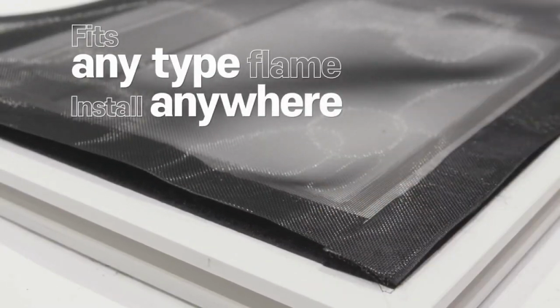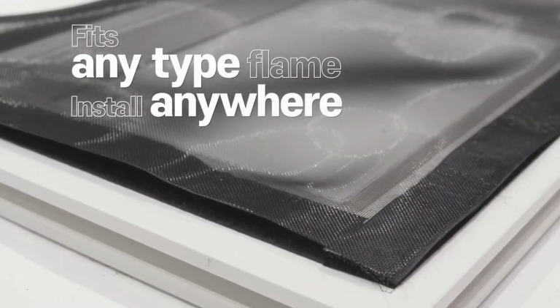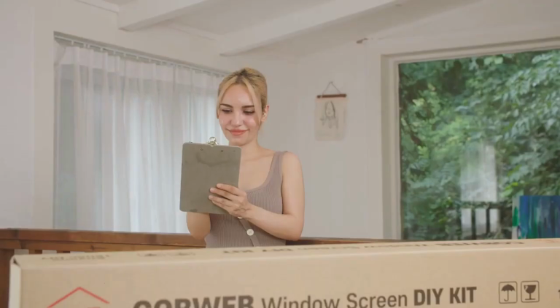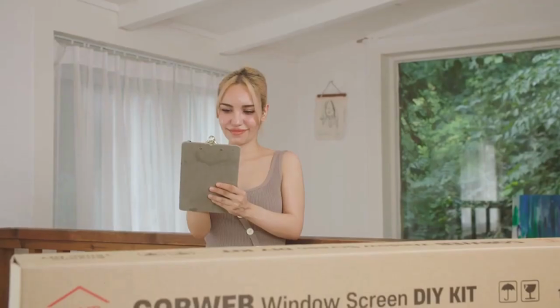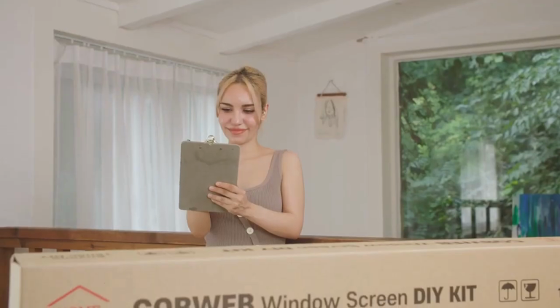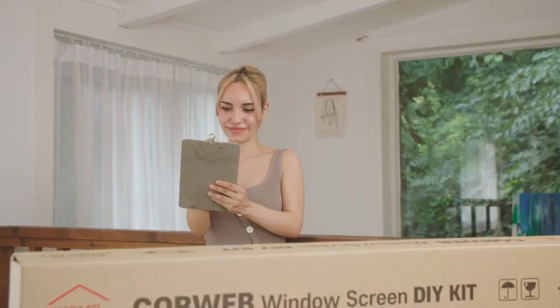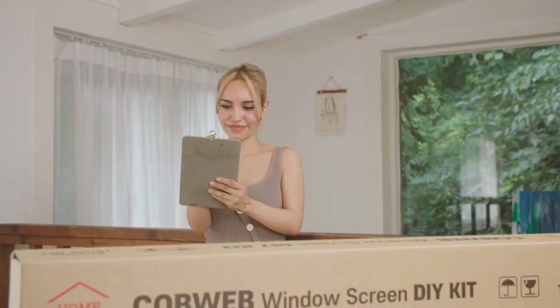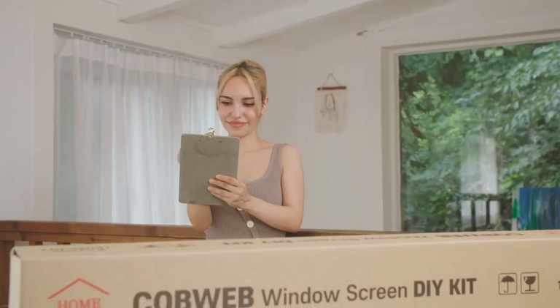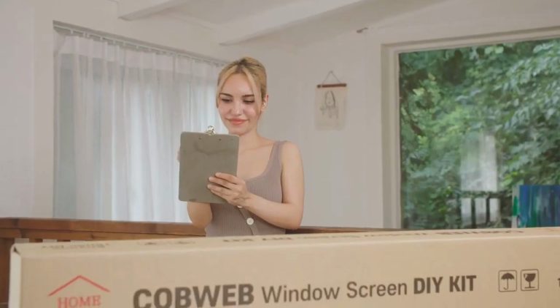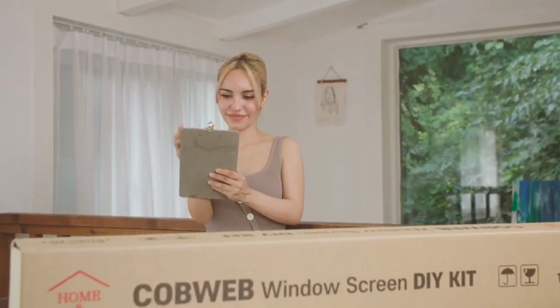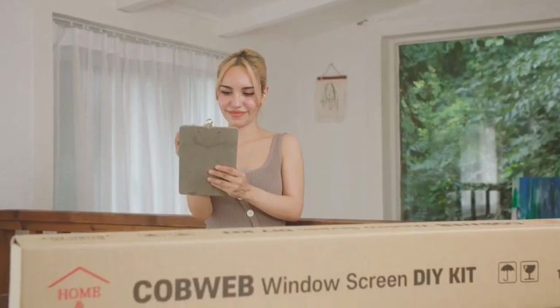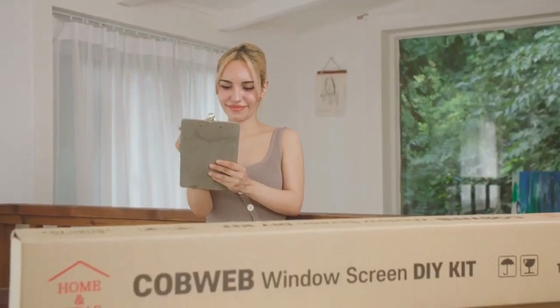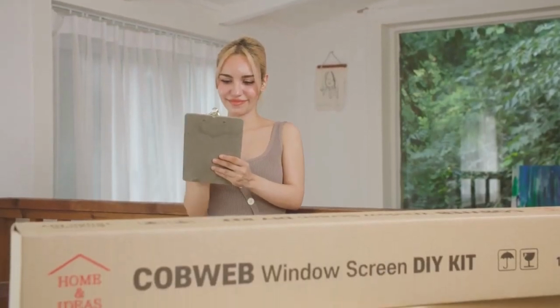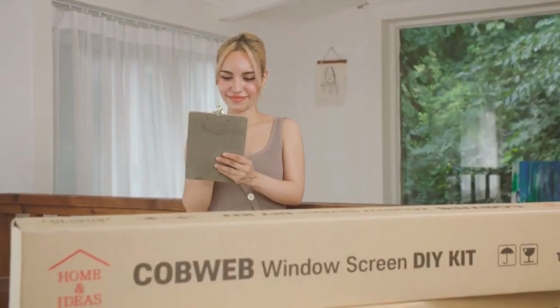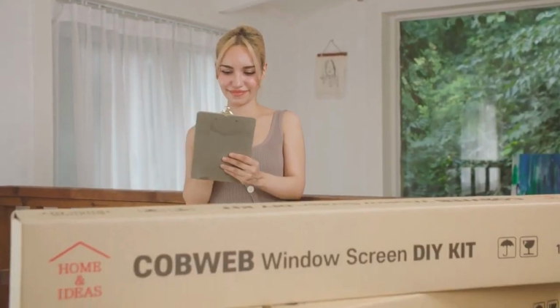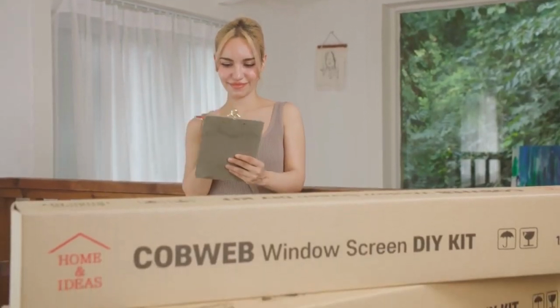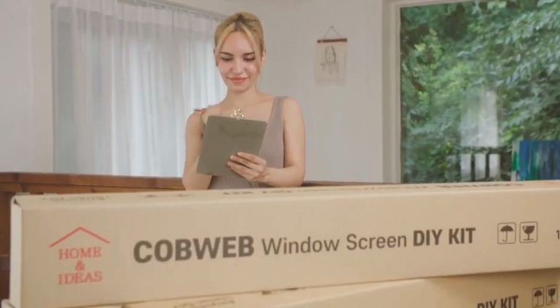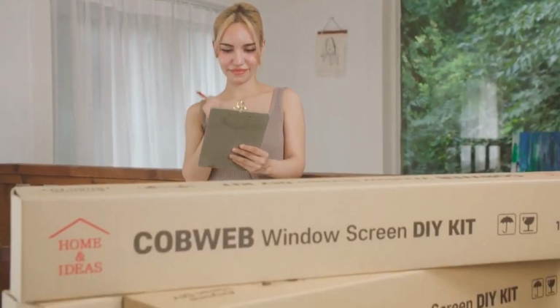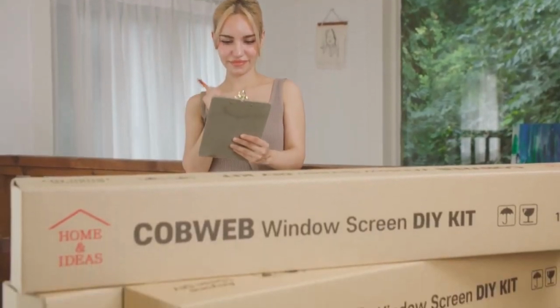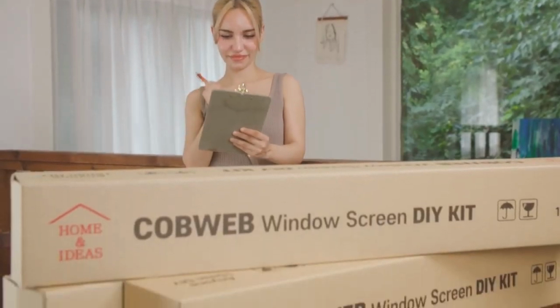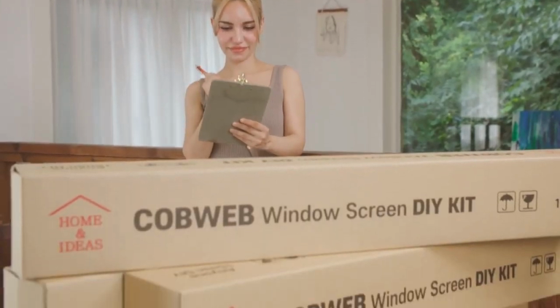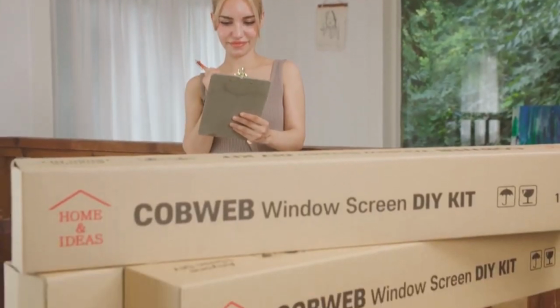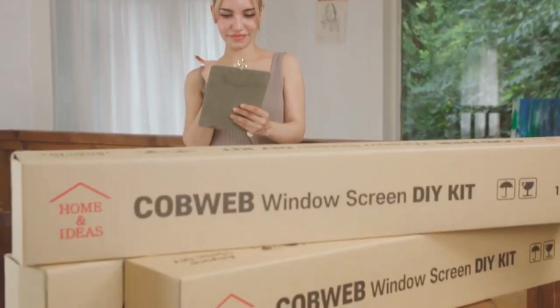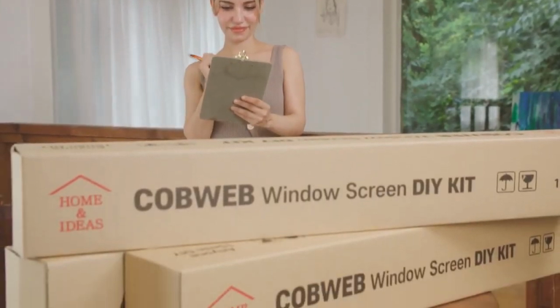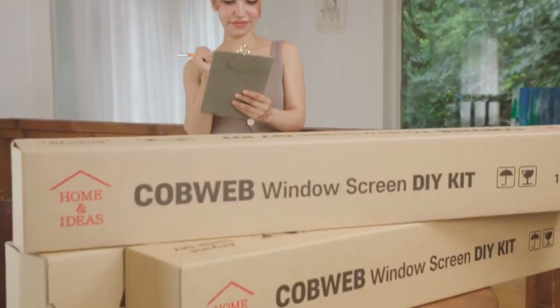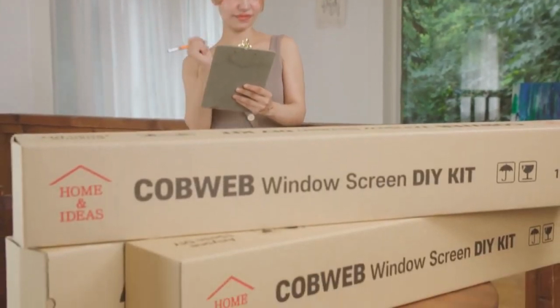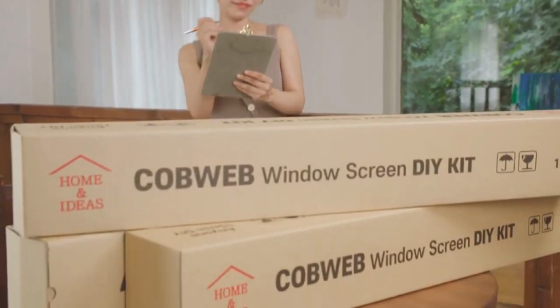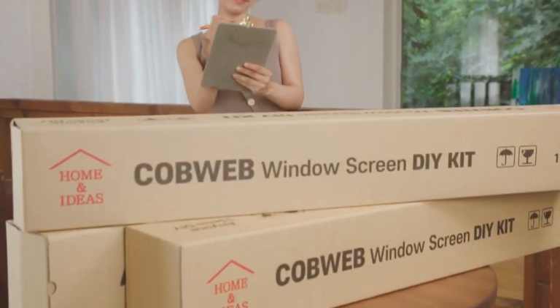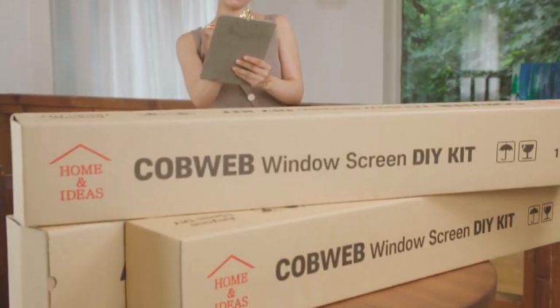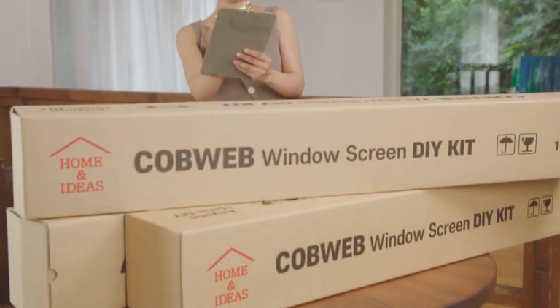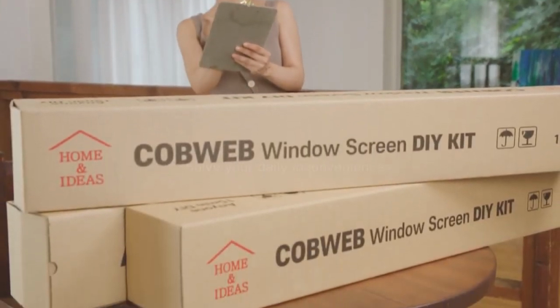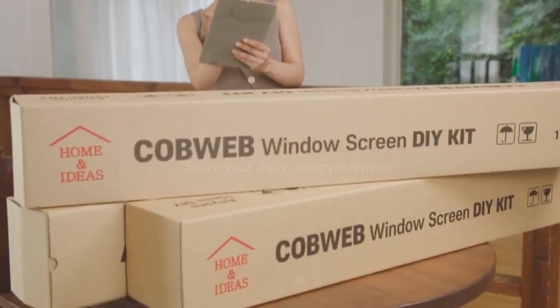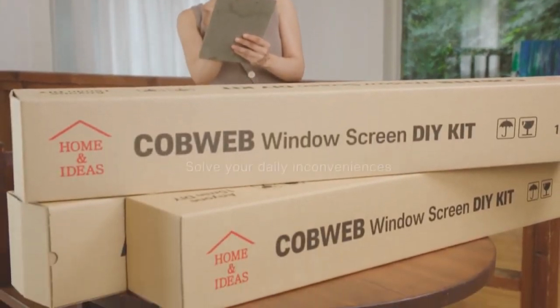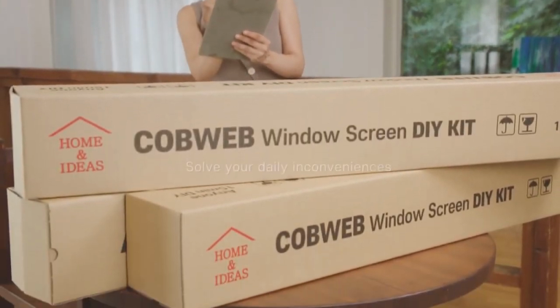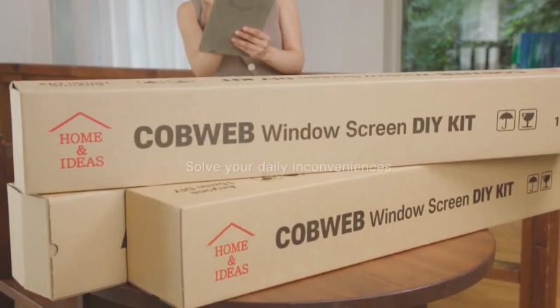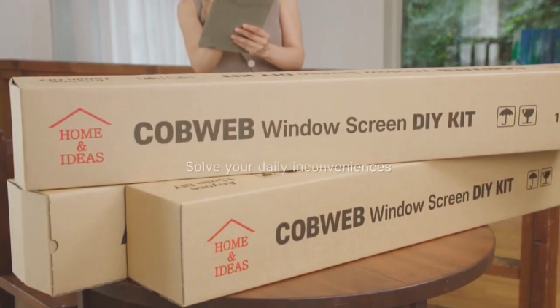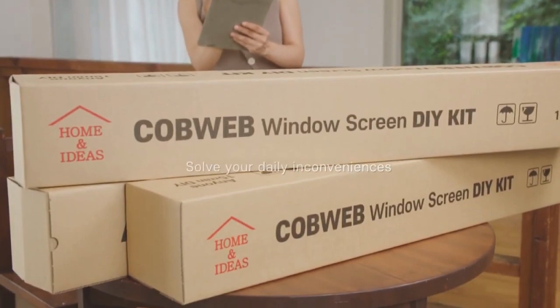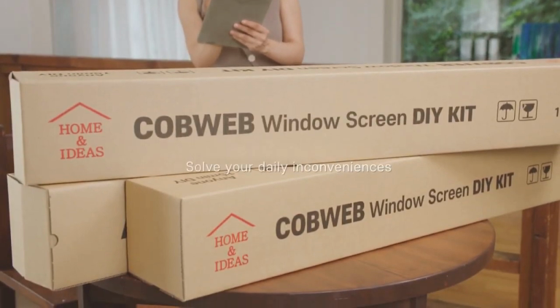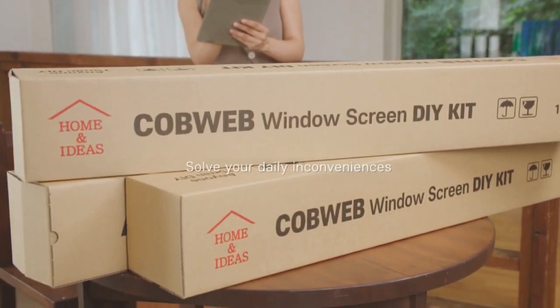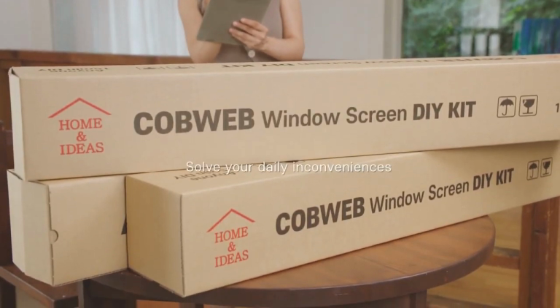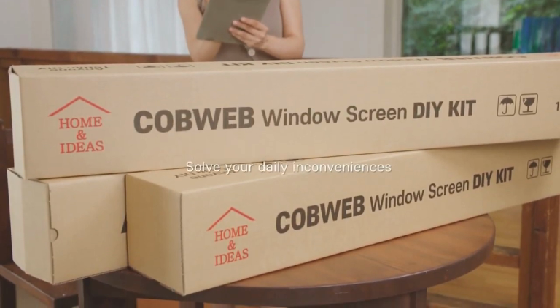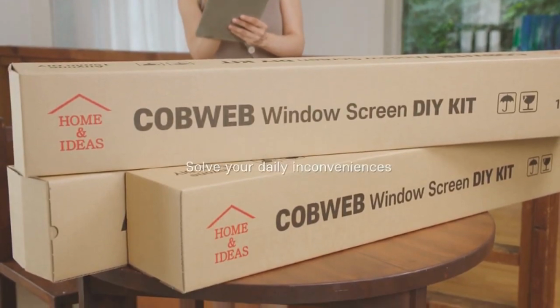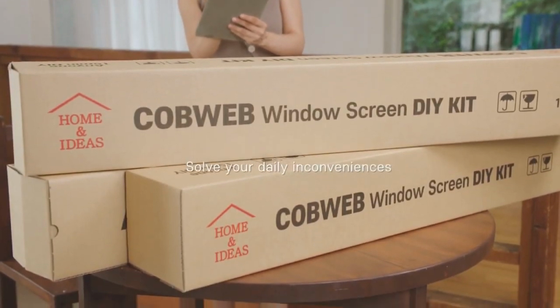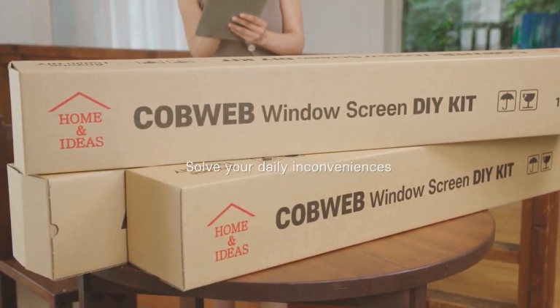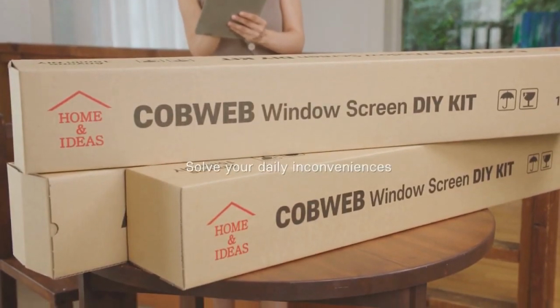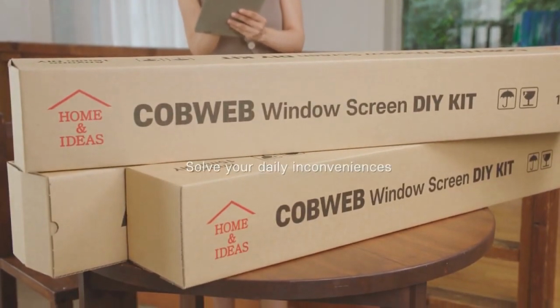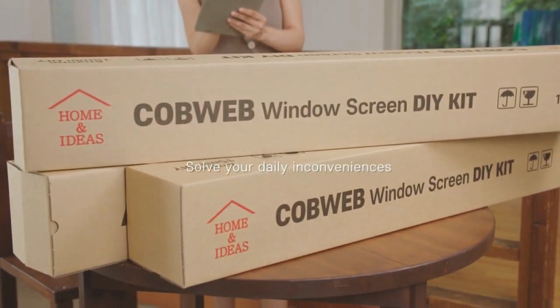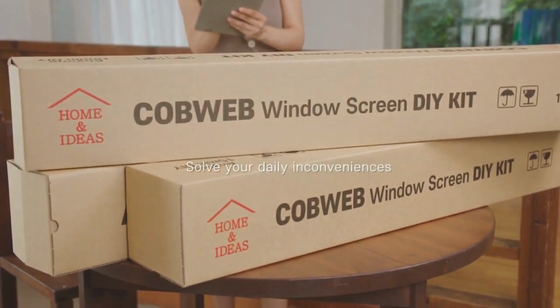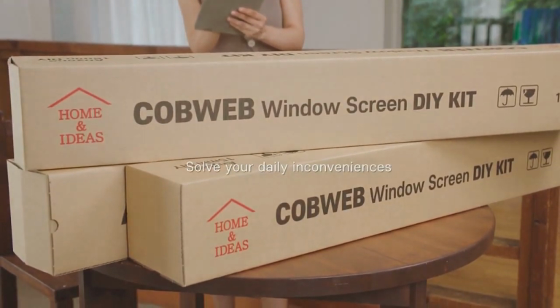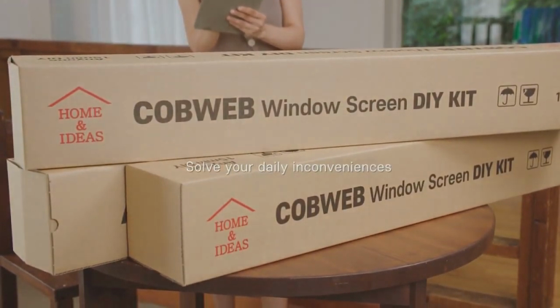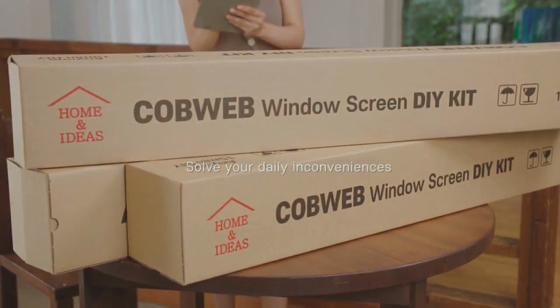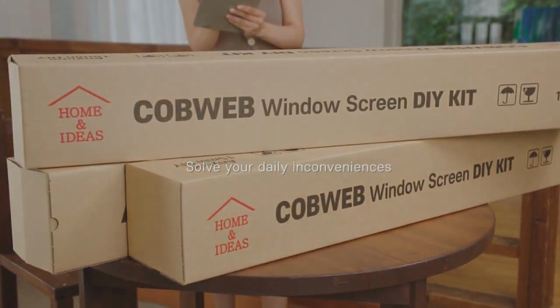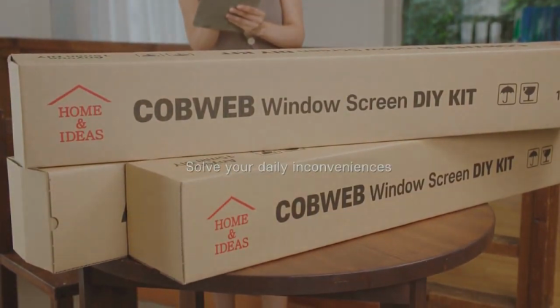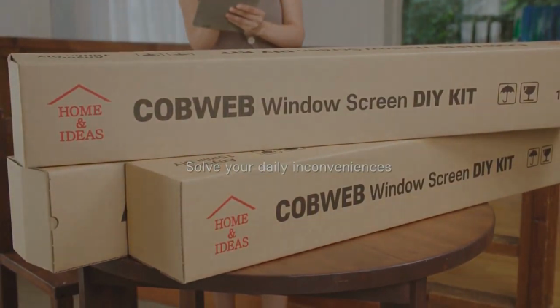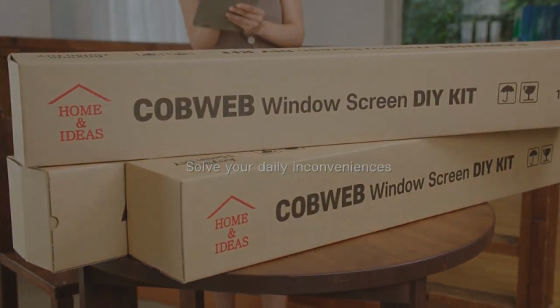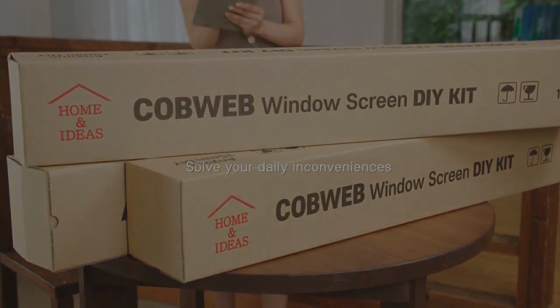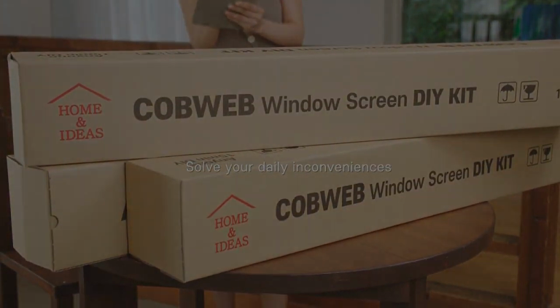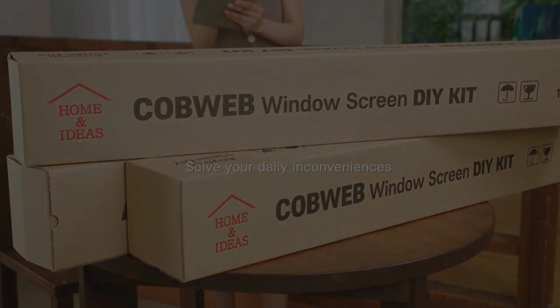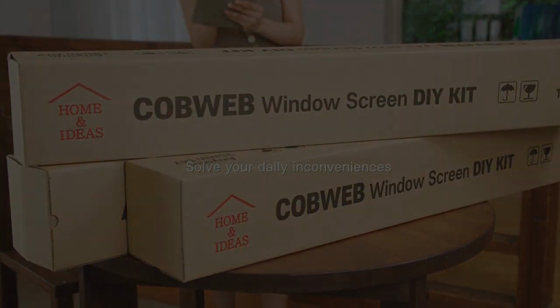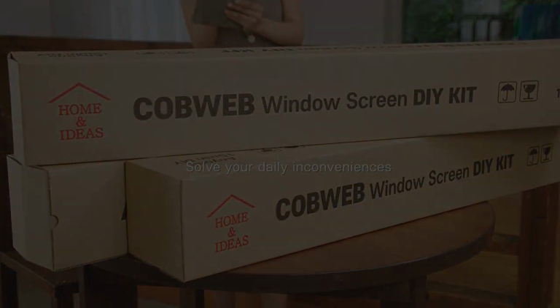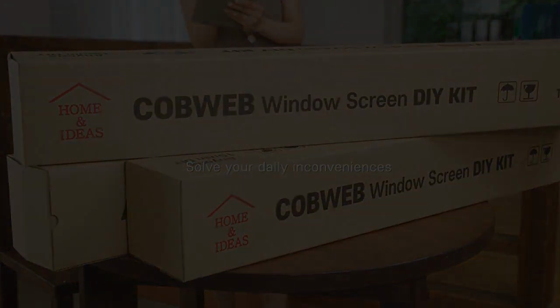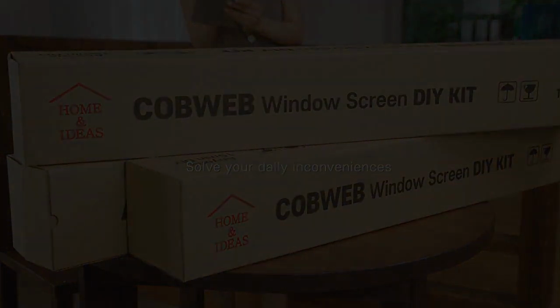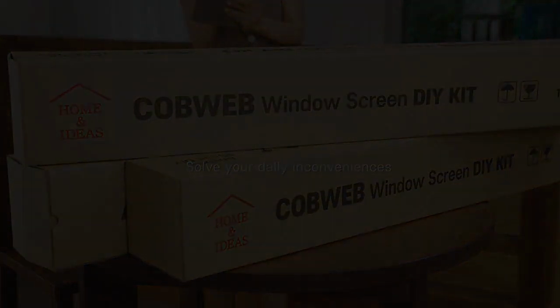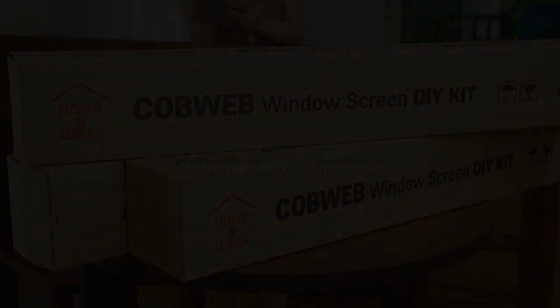We've developed the perfect product to satisfy everyone. Solve your daily inconveniences with the Cobweb Window Screen.